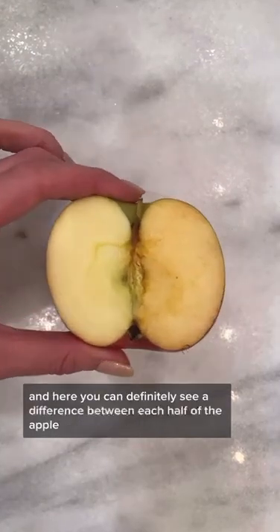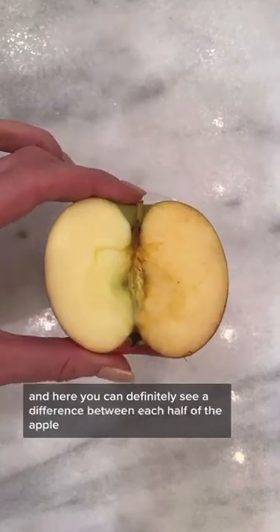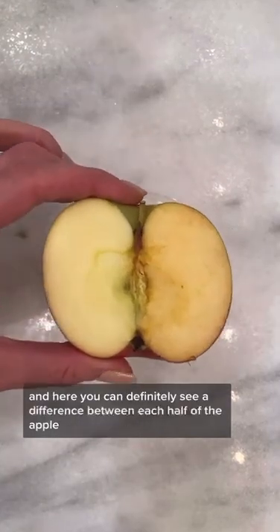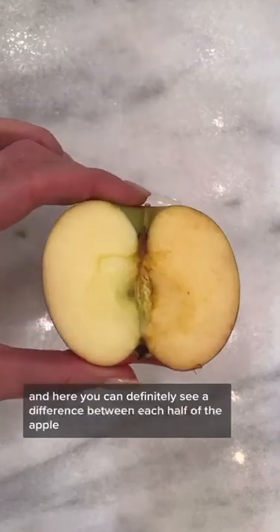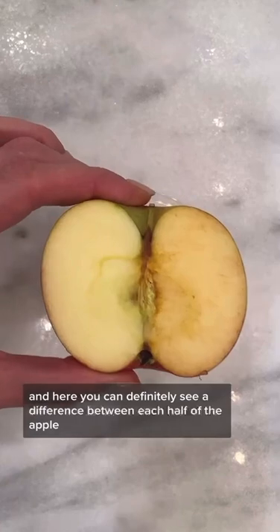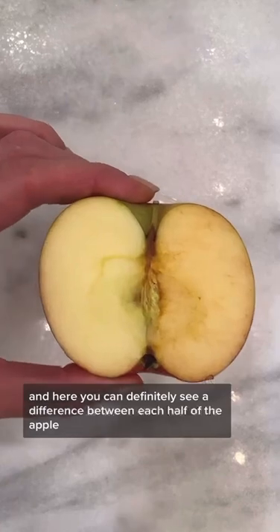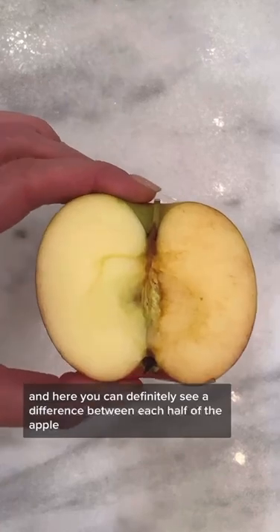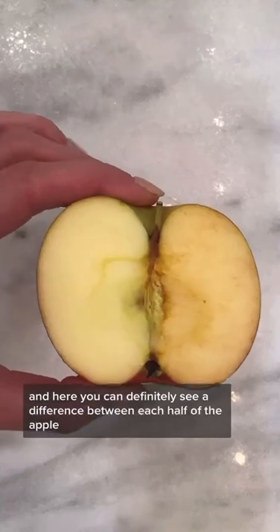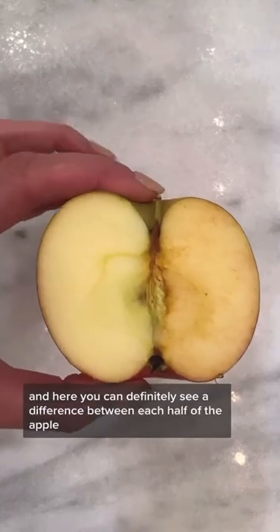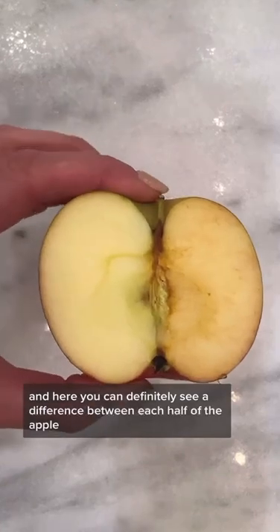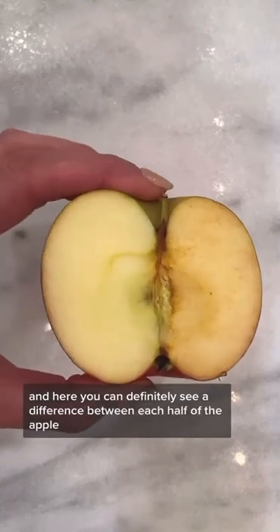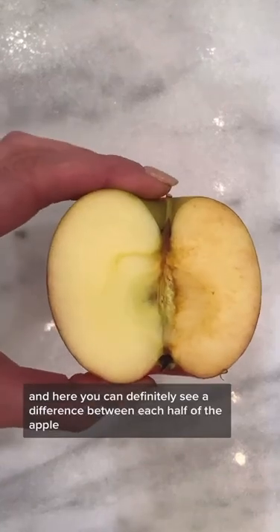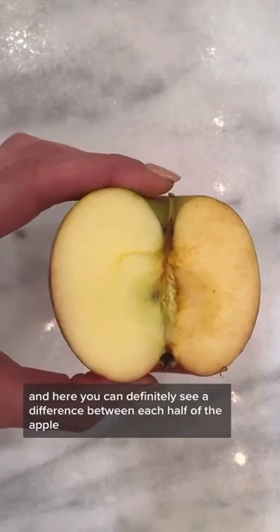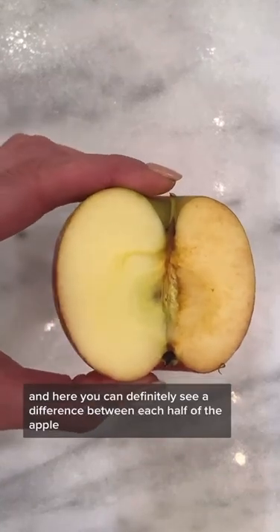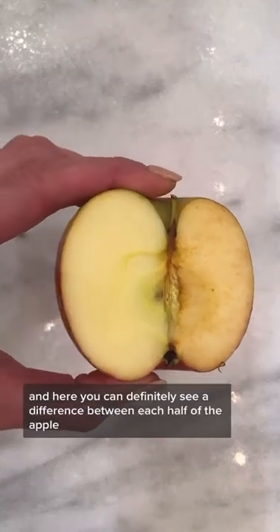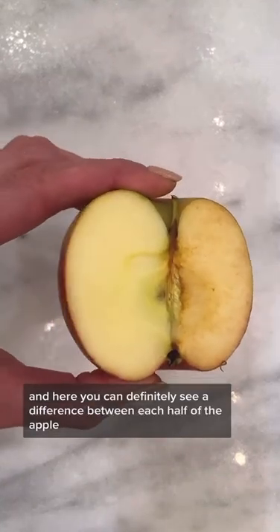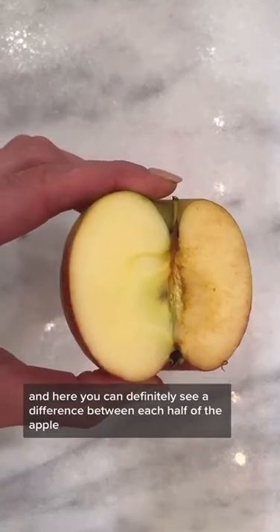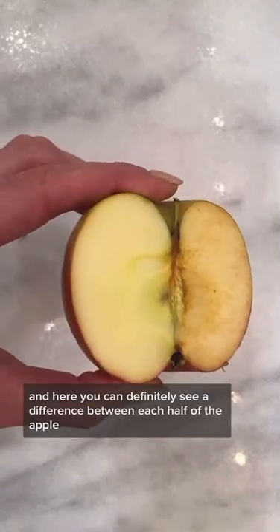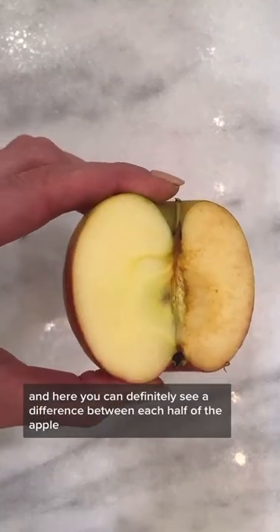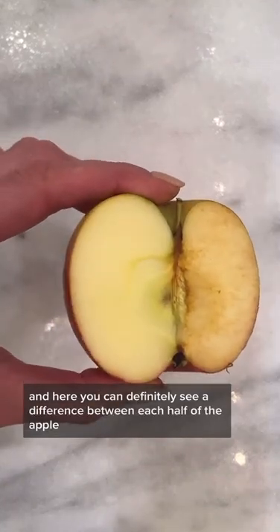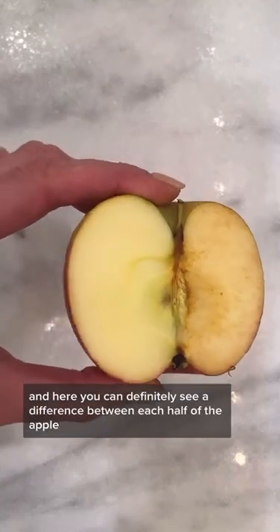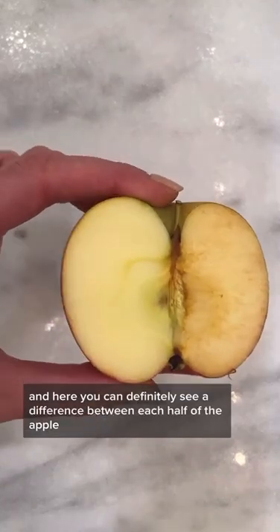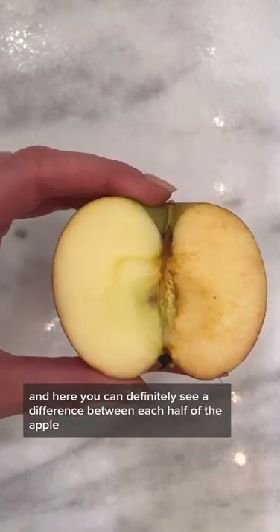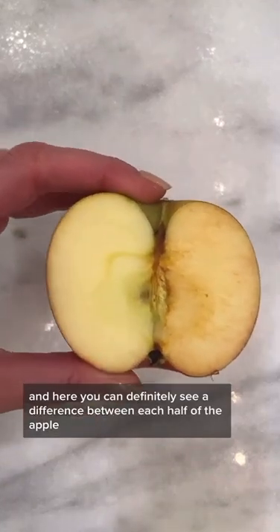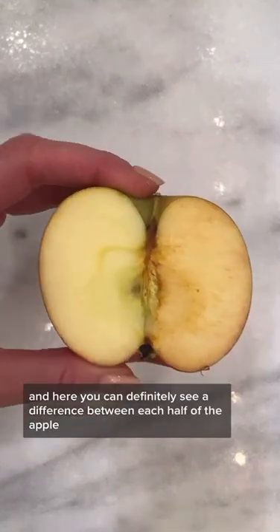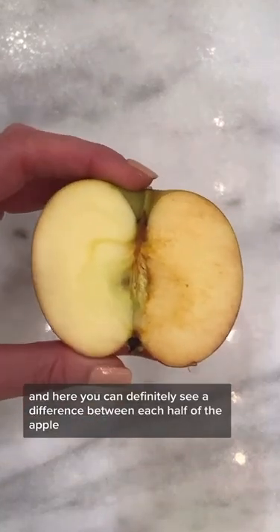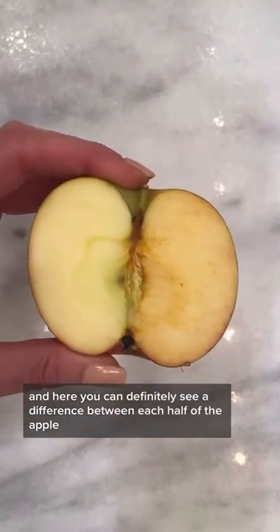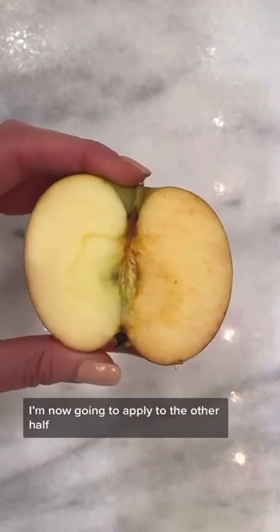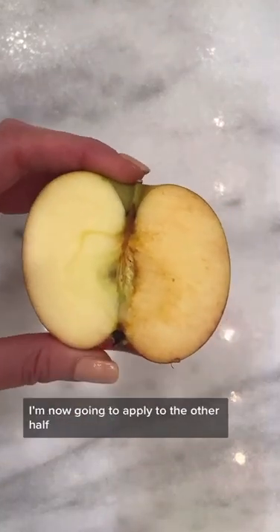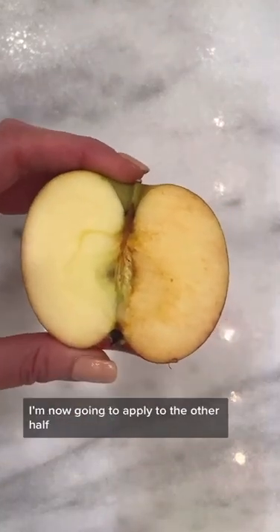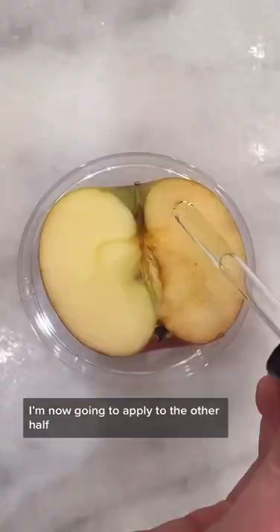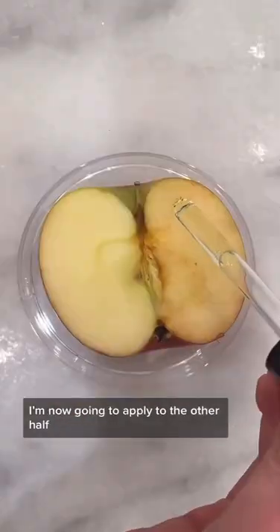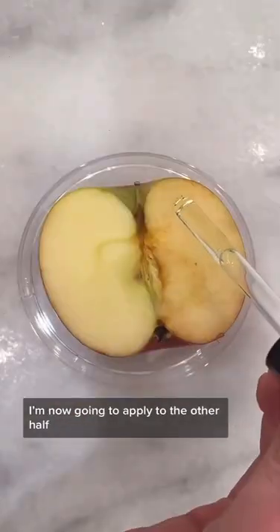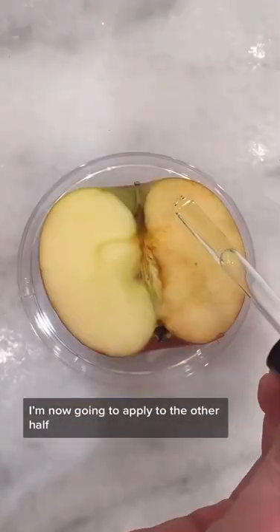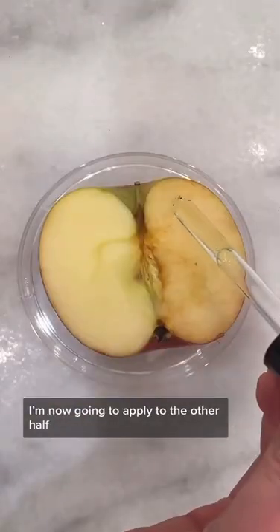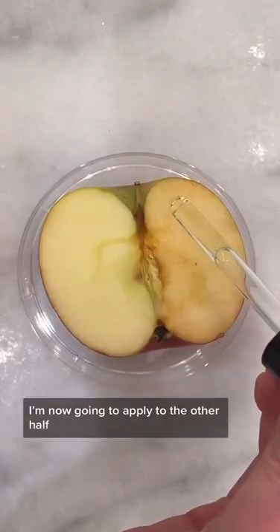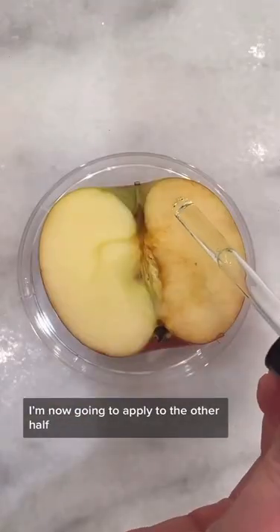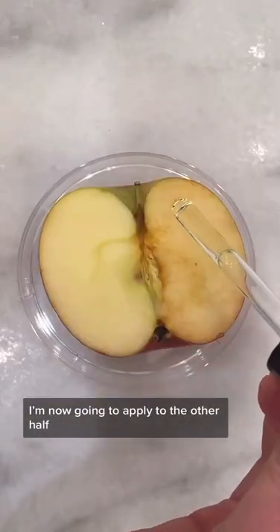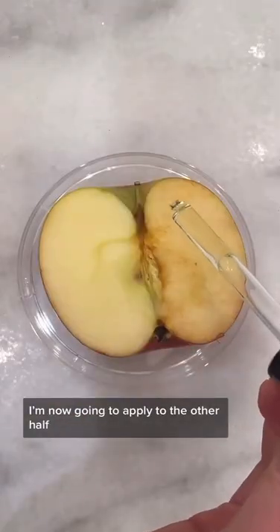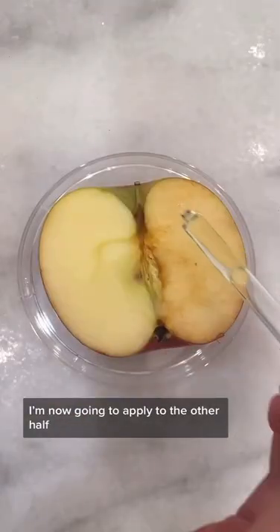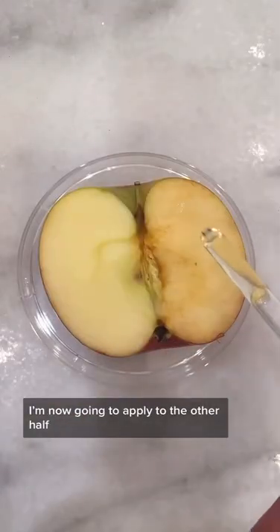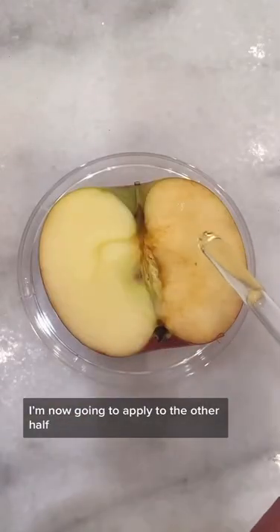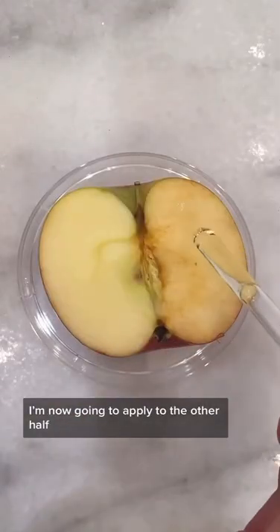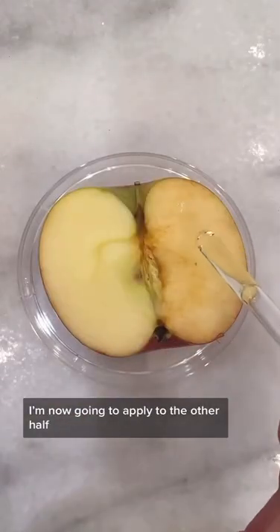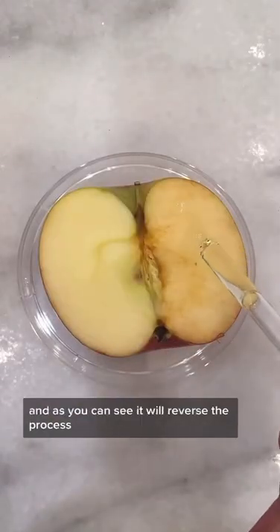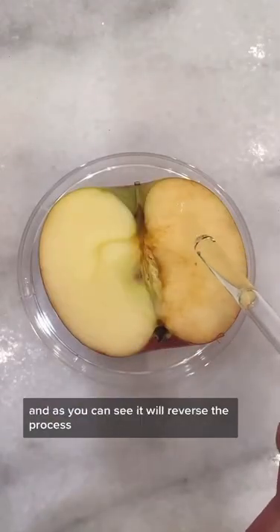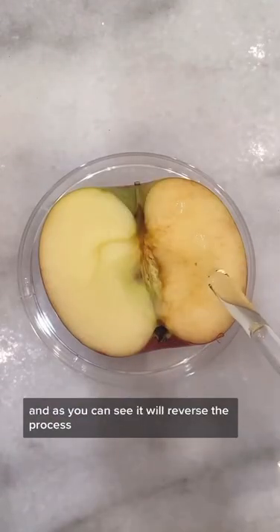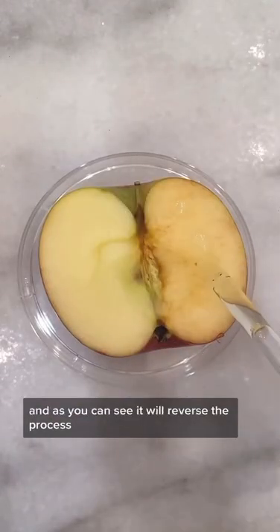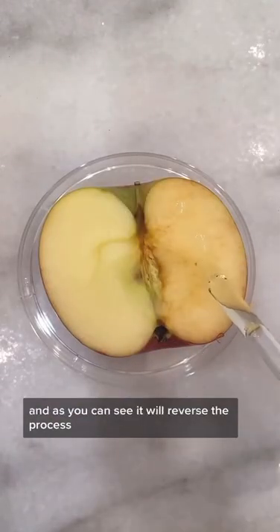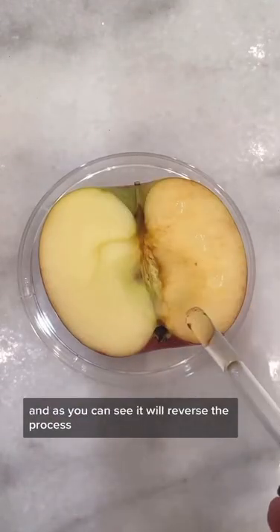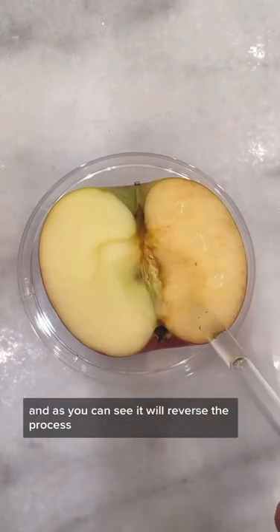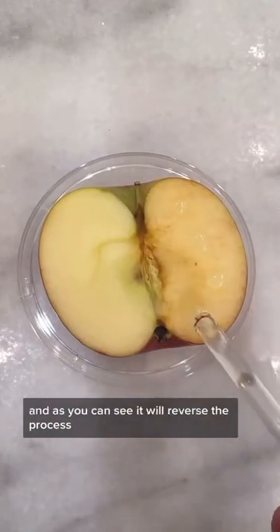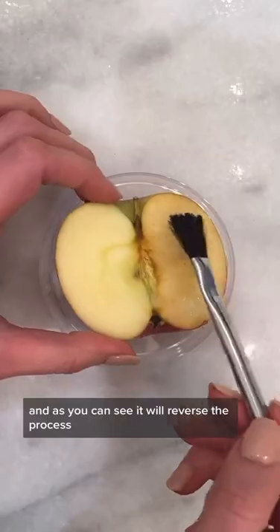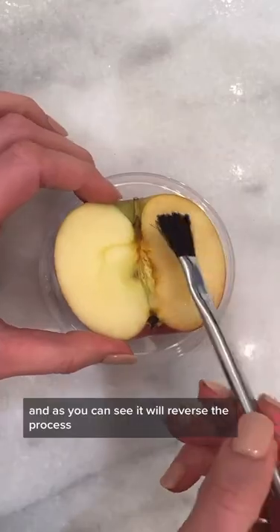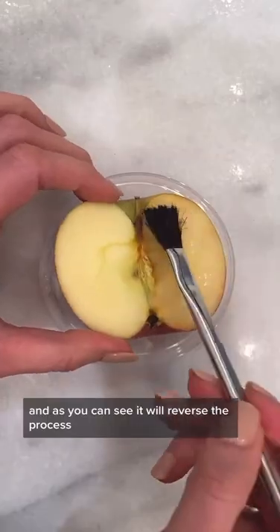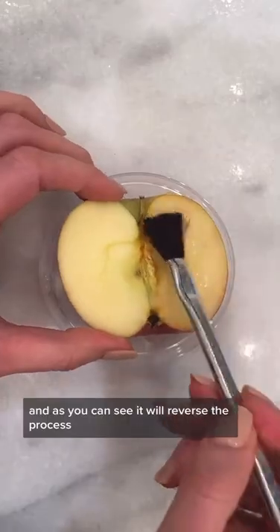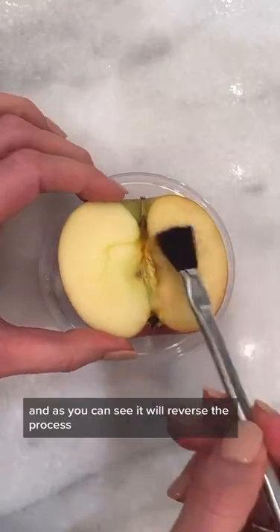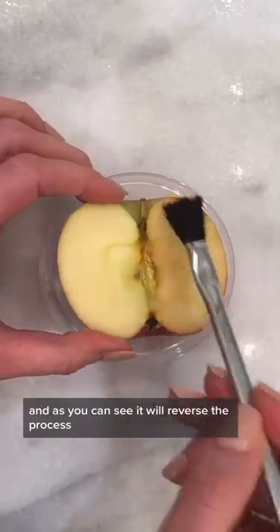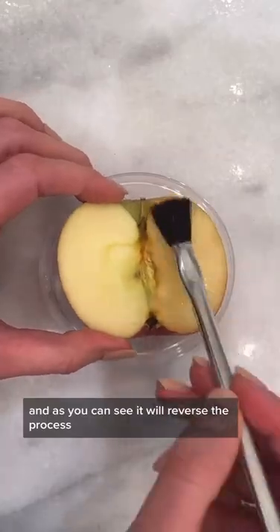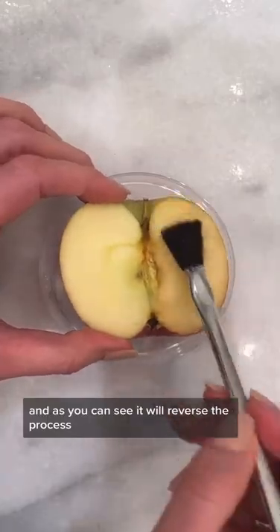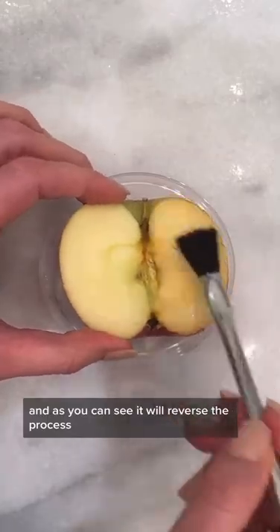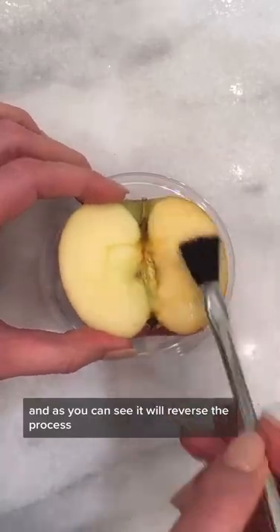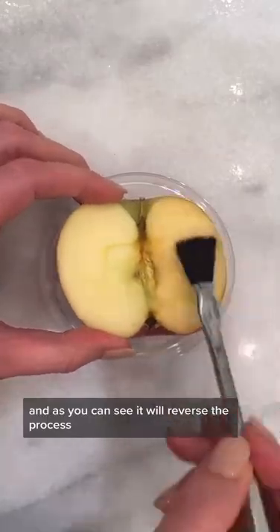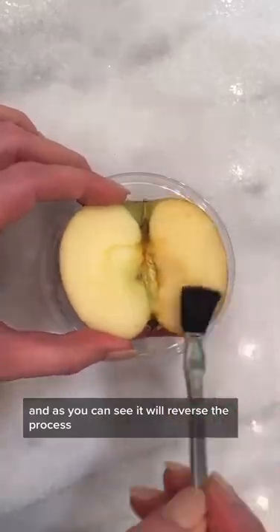Here you can definitely see a difference between each half of the apple. I'm now going to apply it to the other half, and as you can see it will reverse the process.